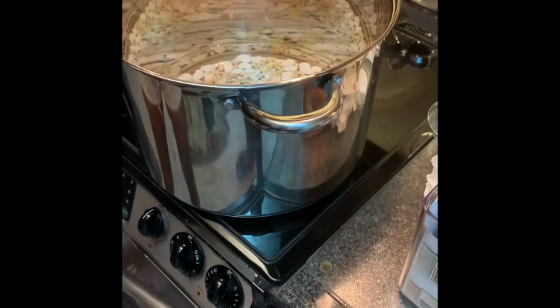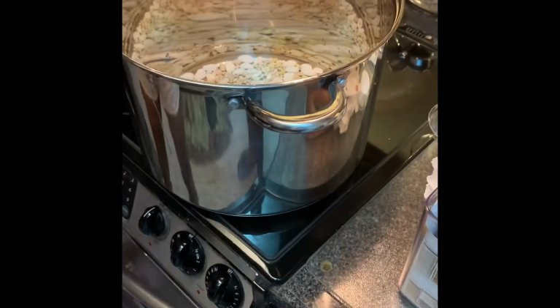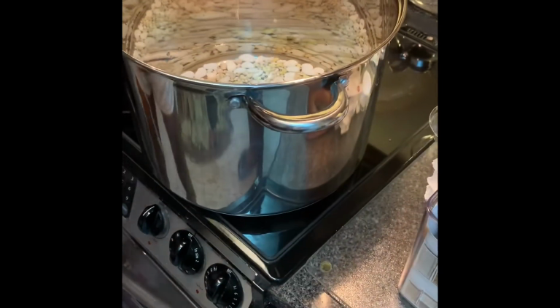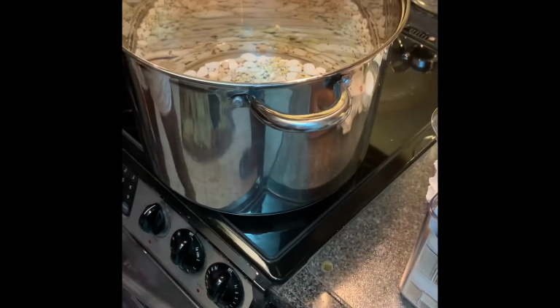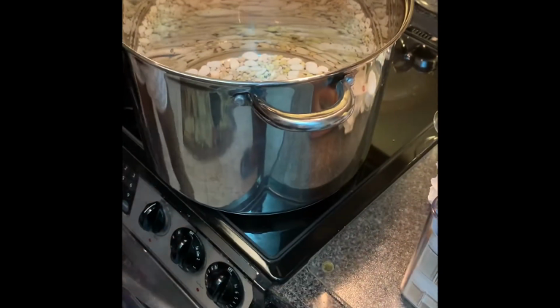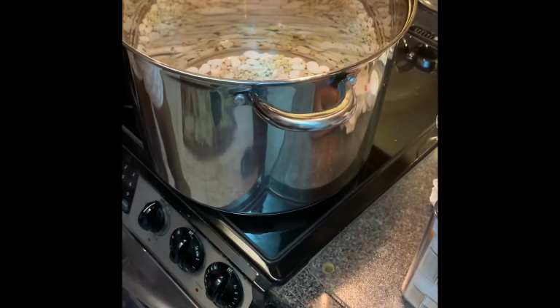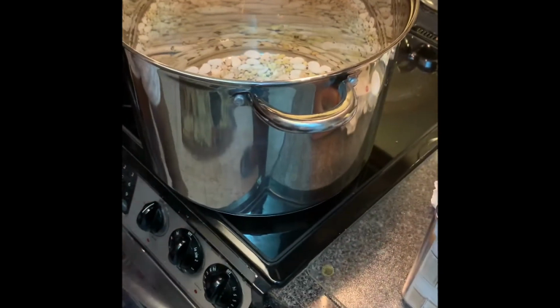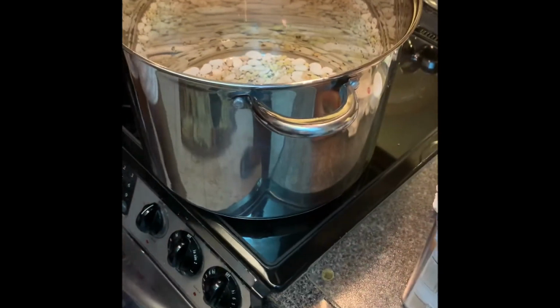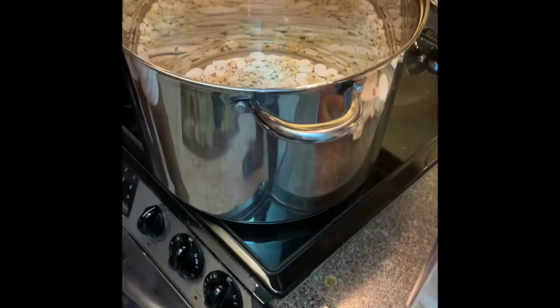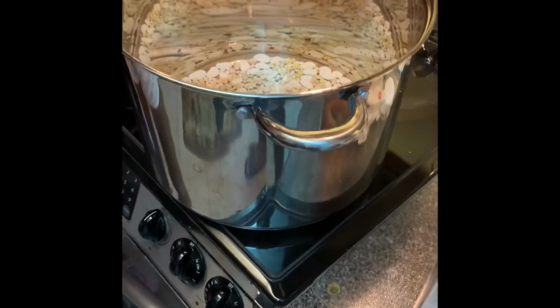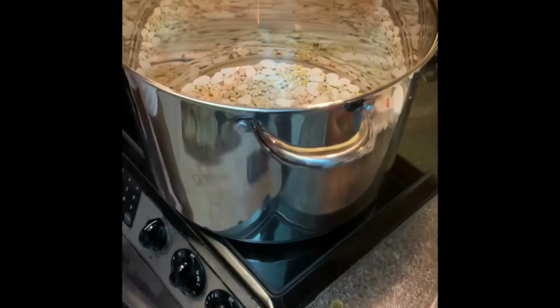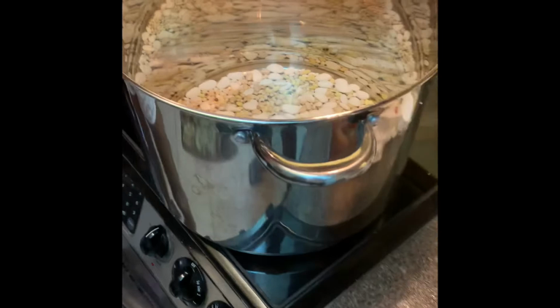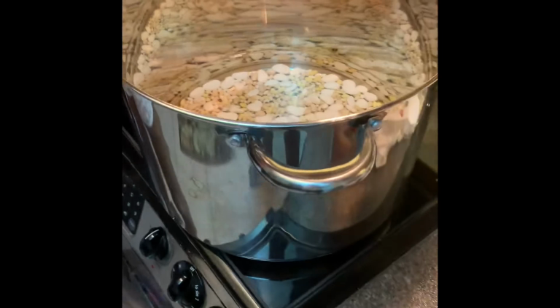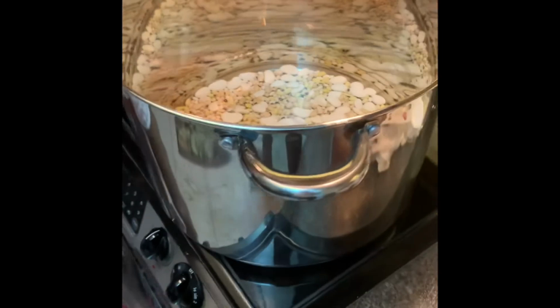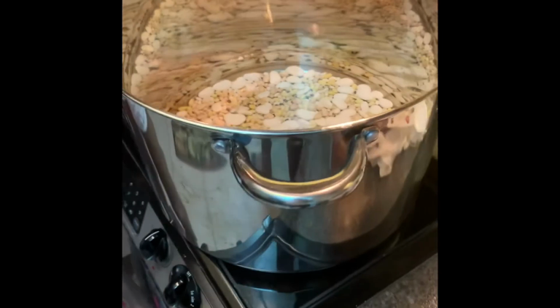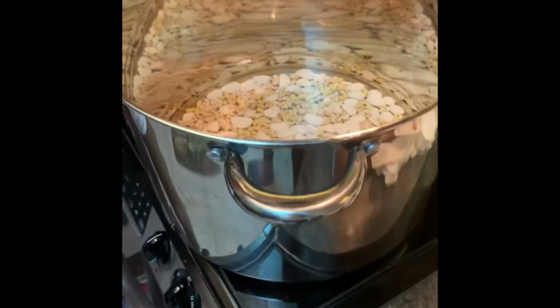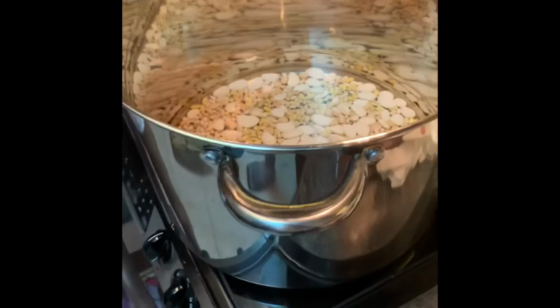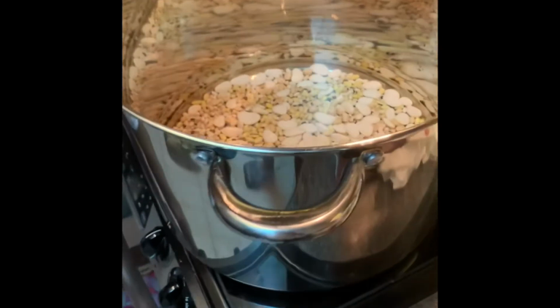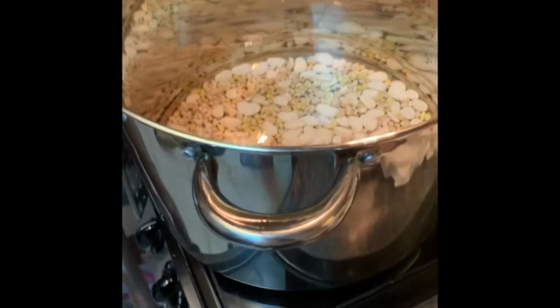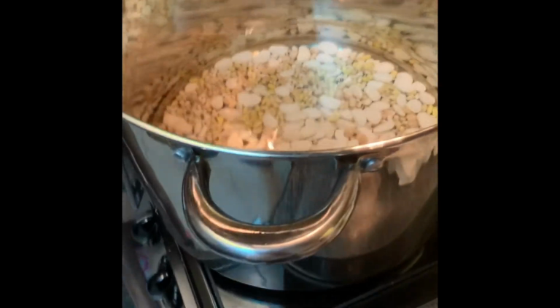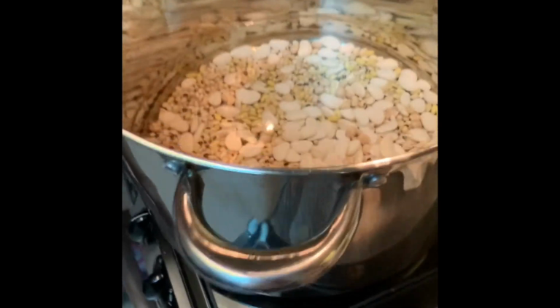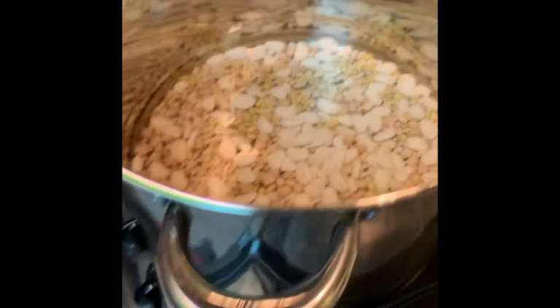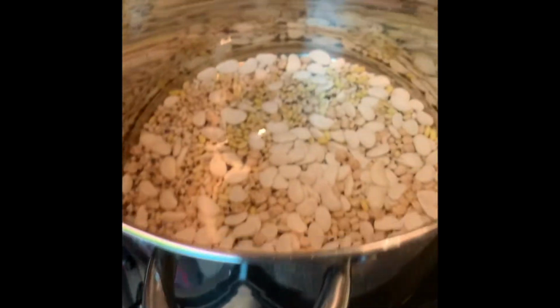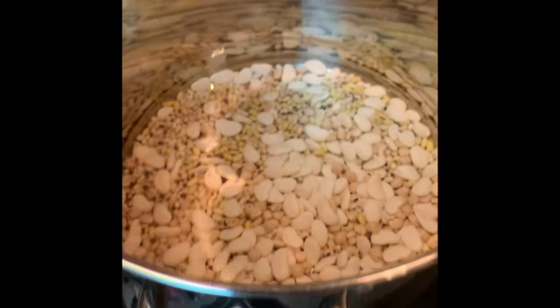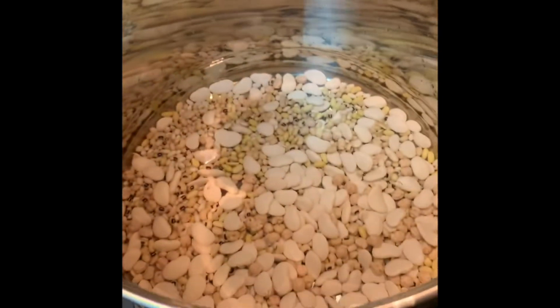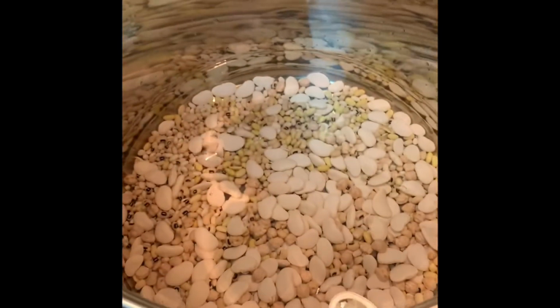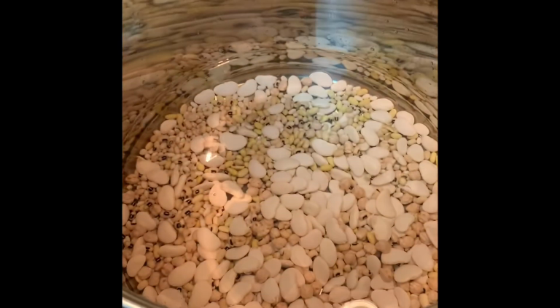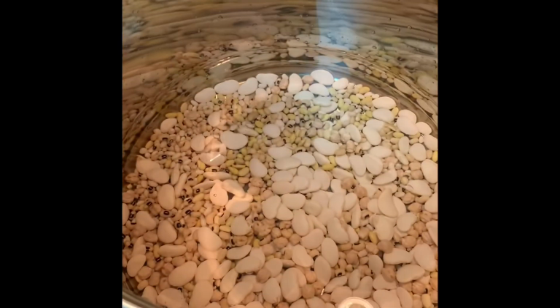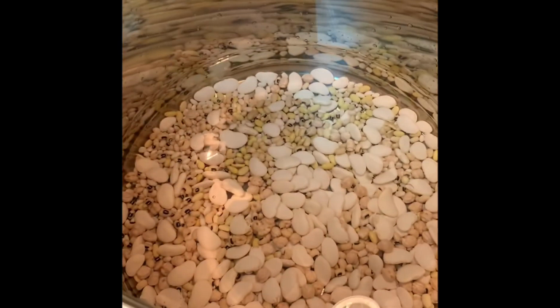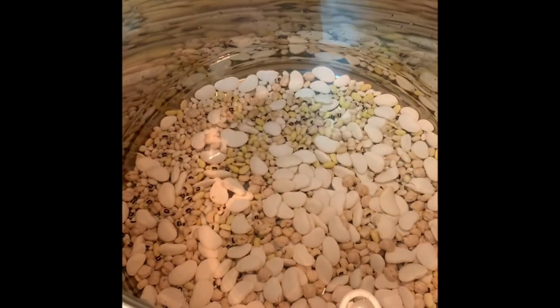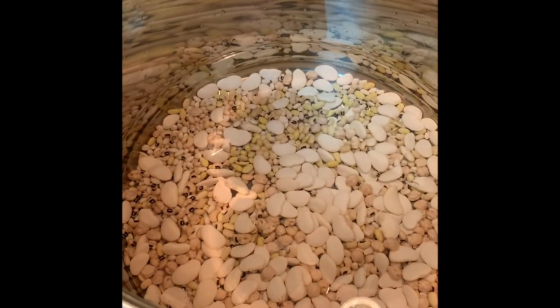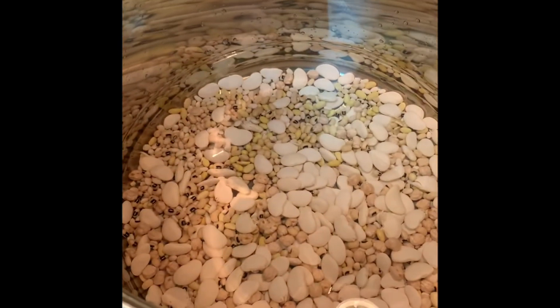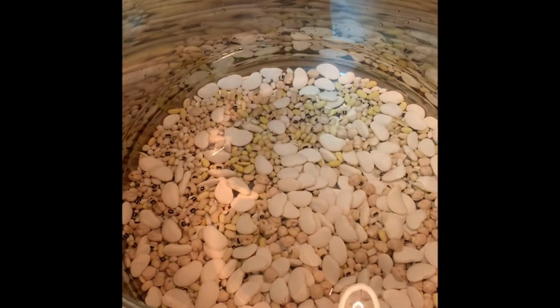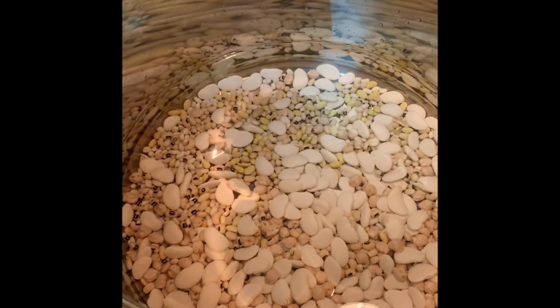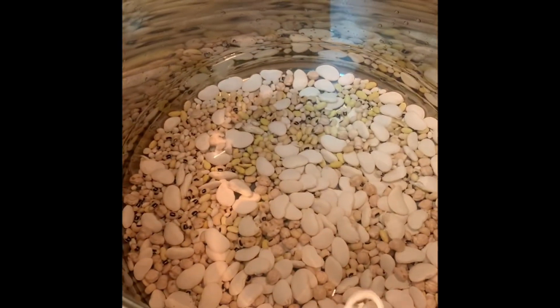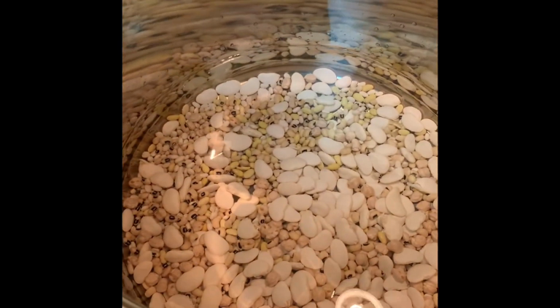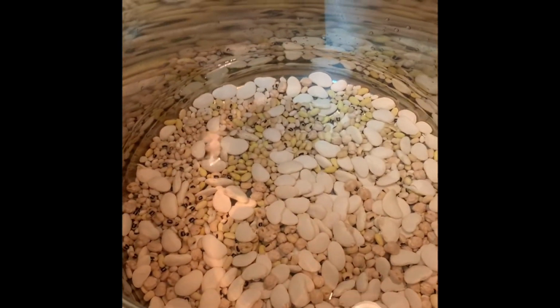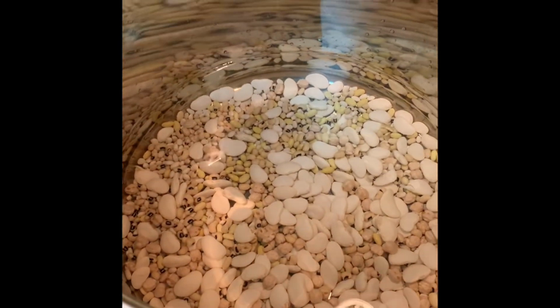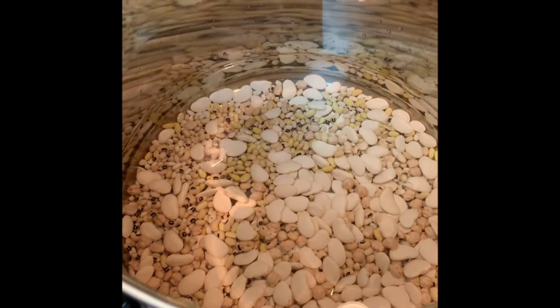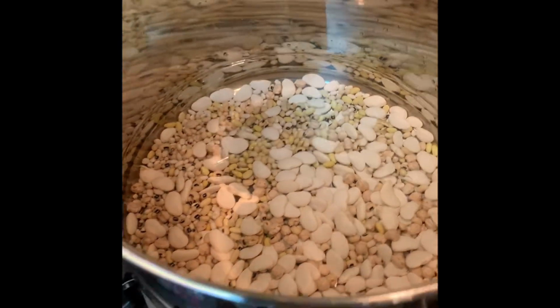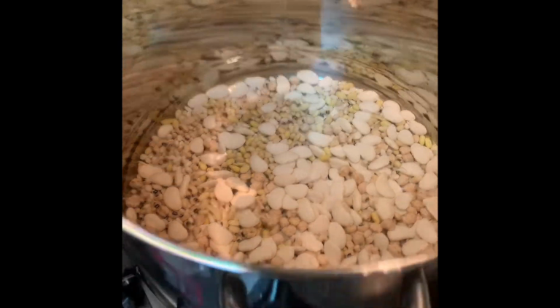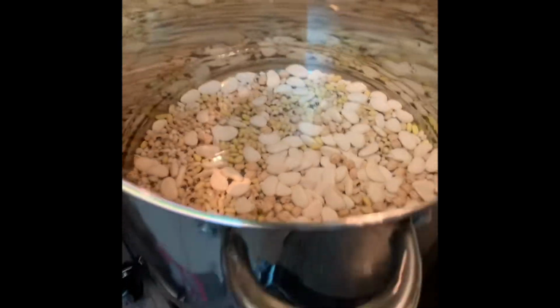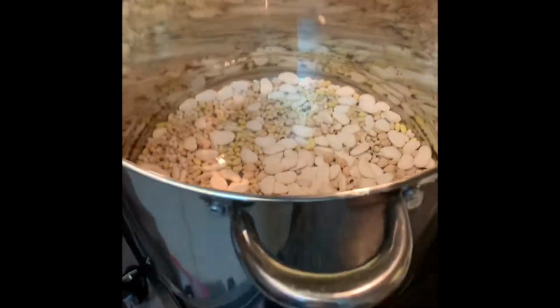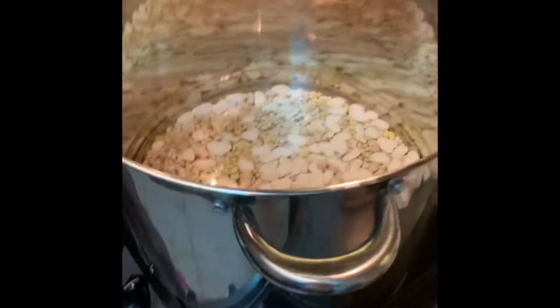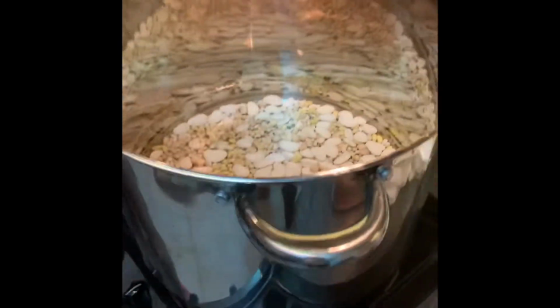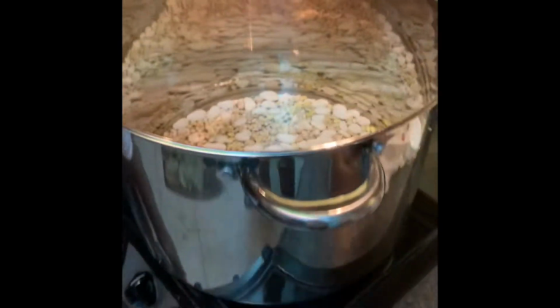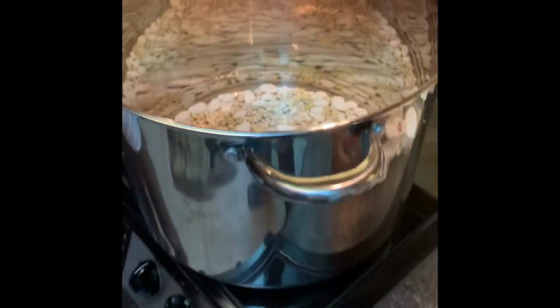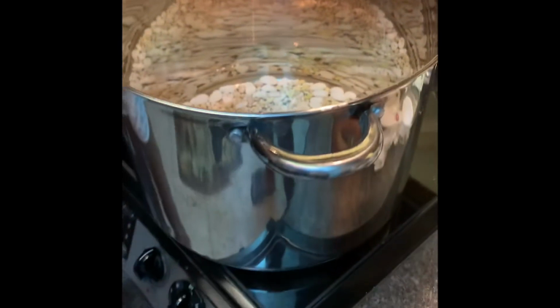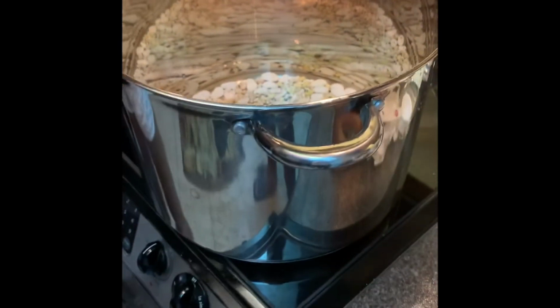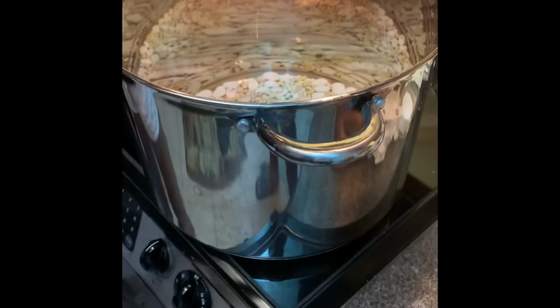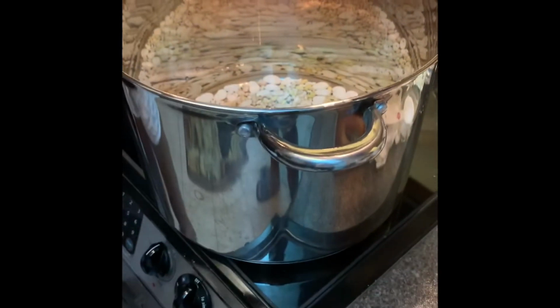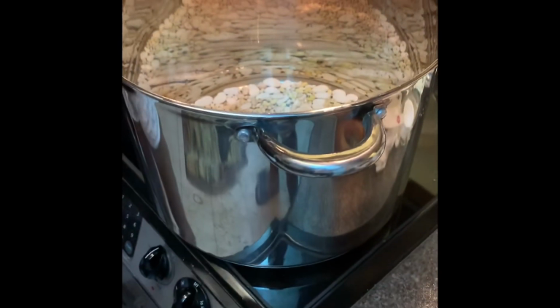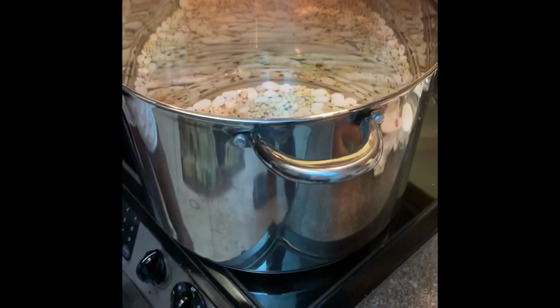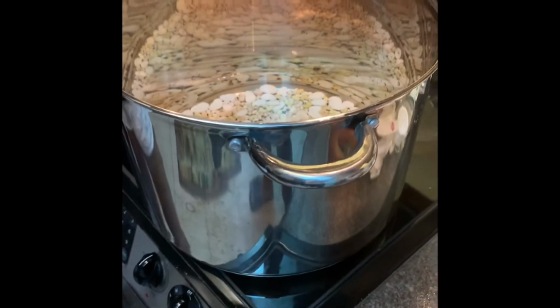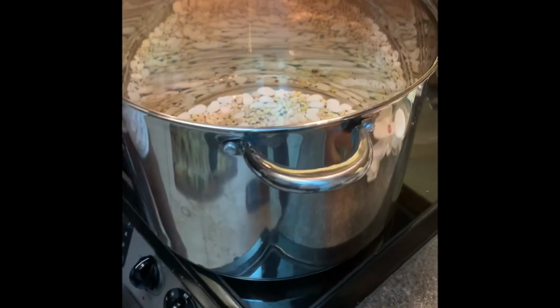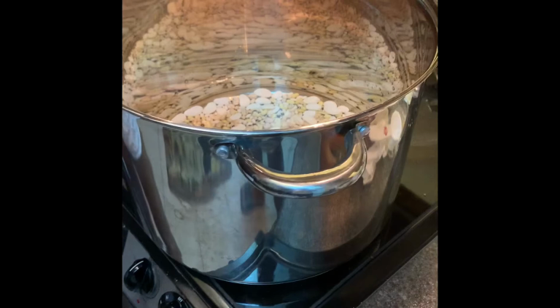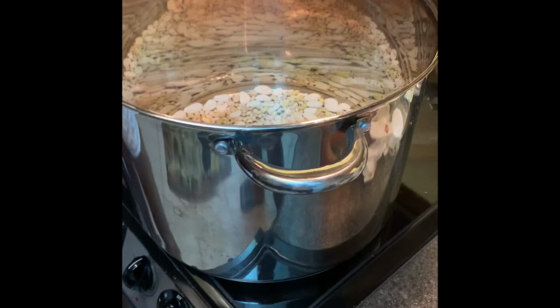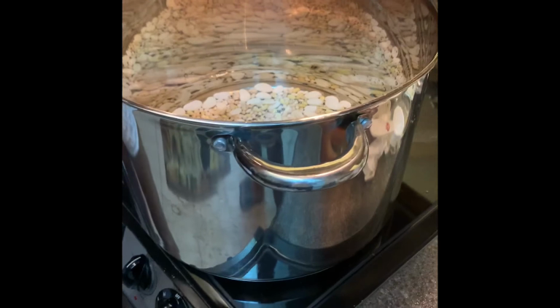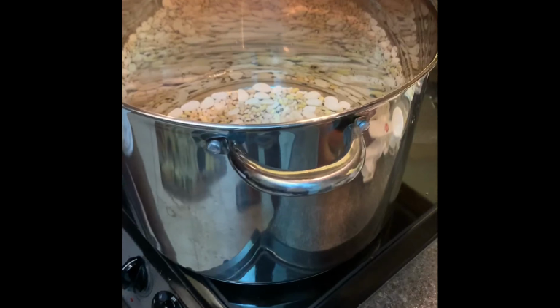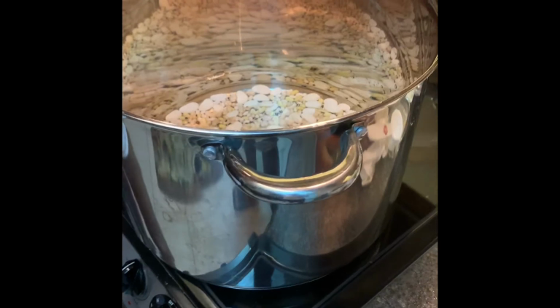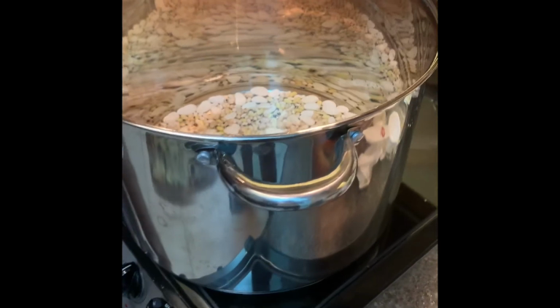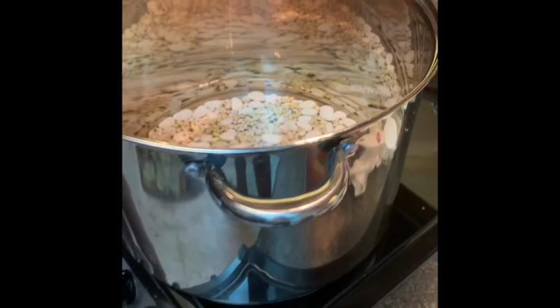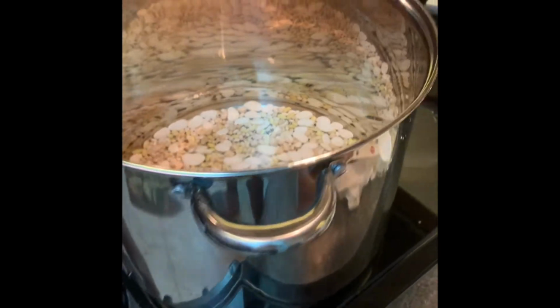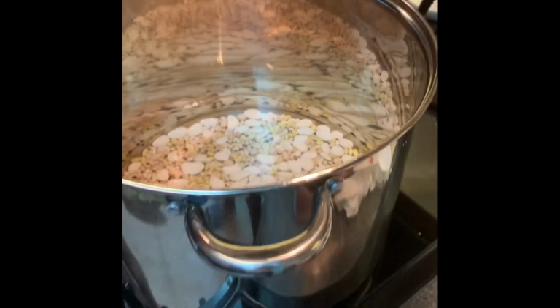If the beans have soaked up too much, I'll add more water. The water always needs to be above the beans.